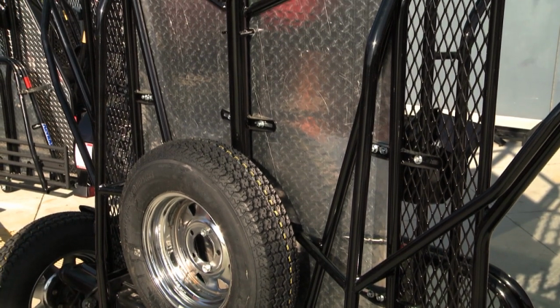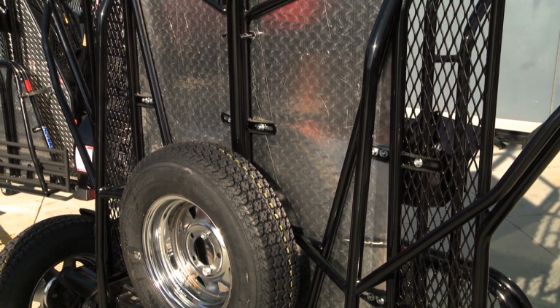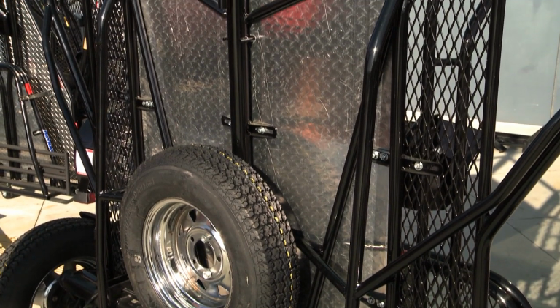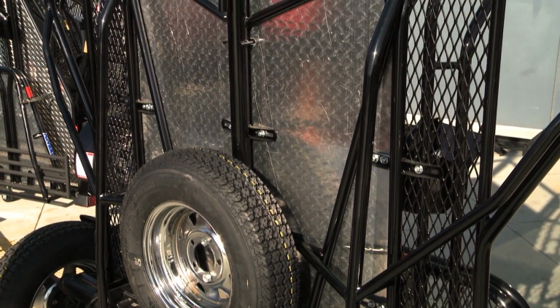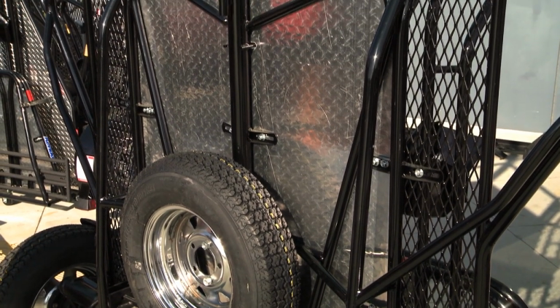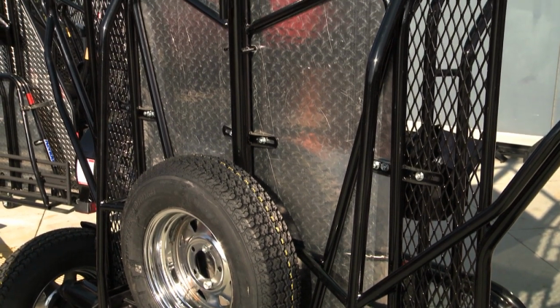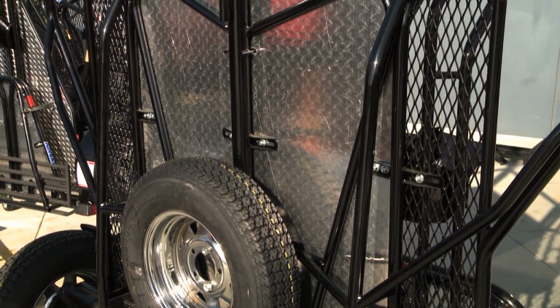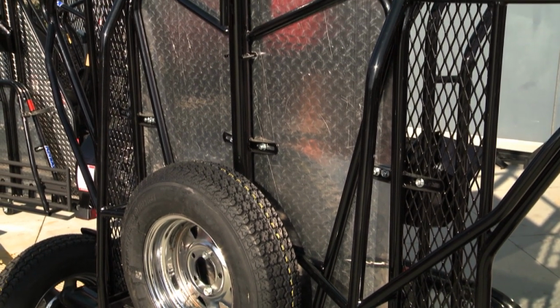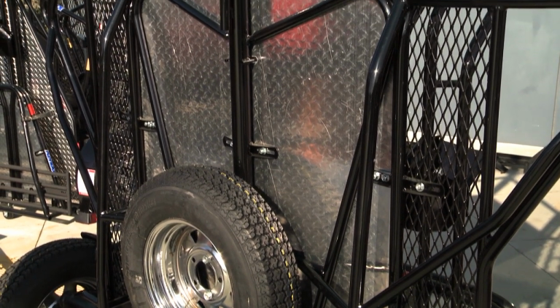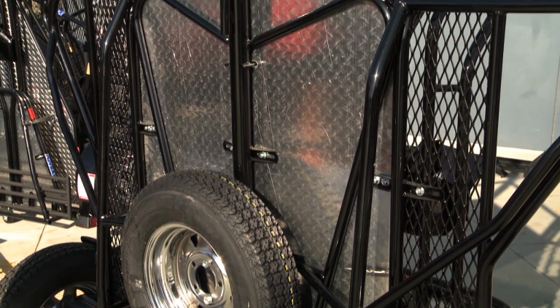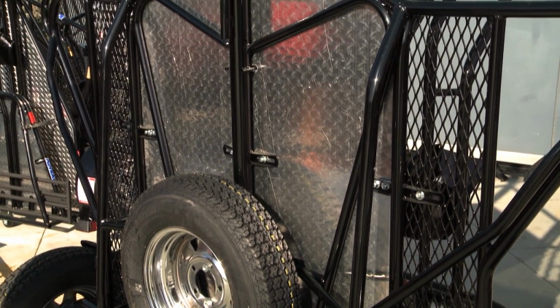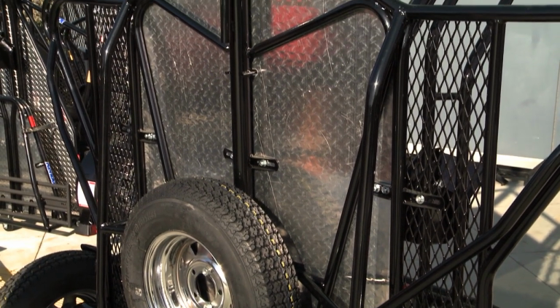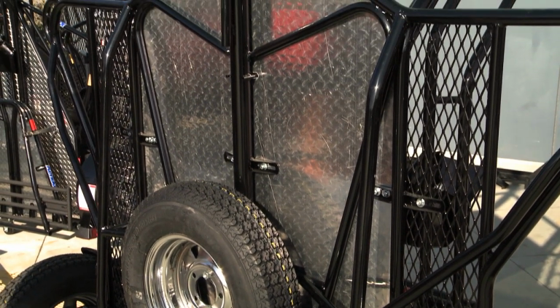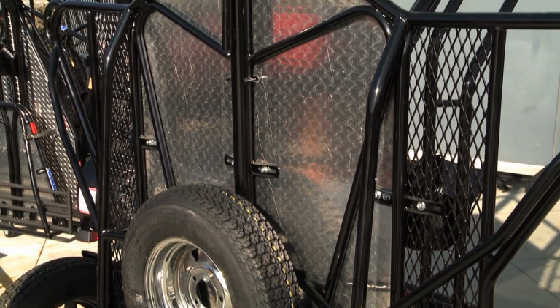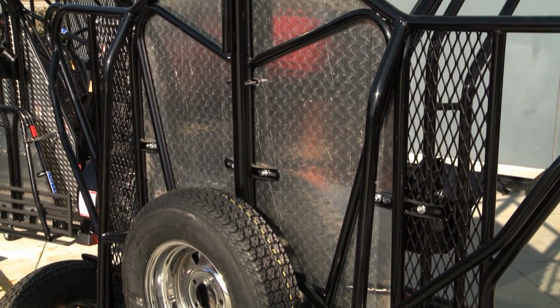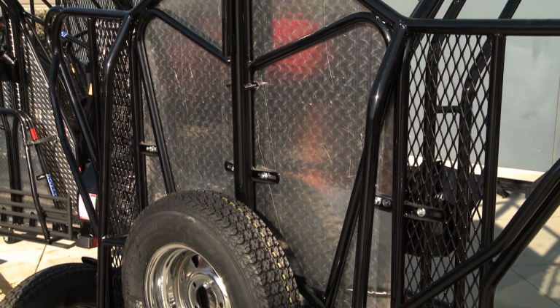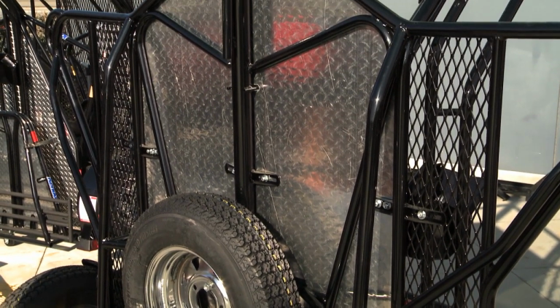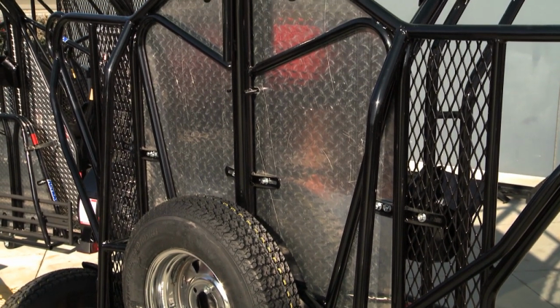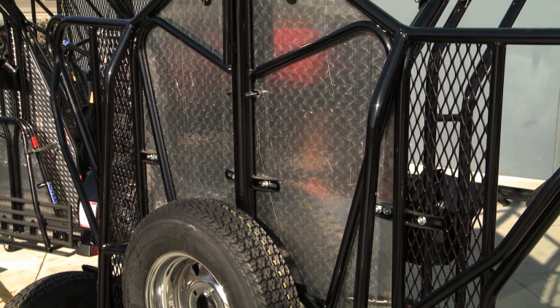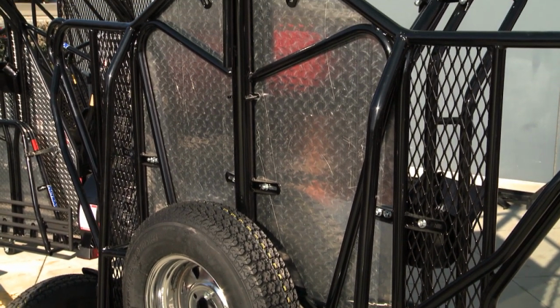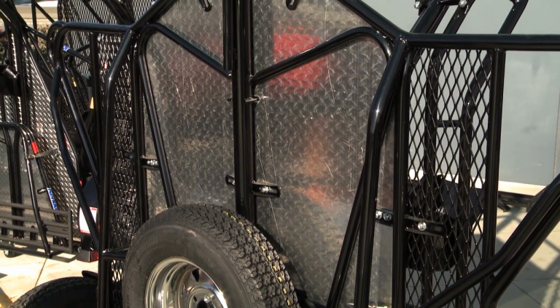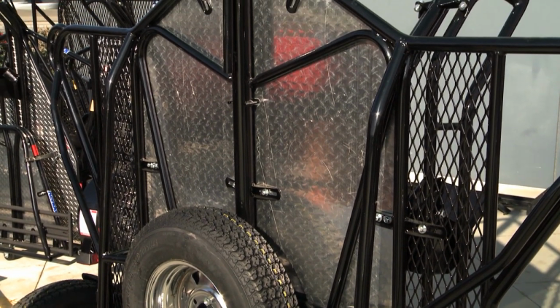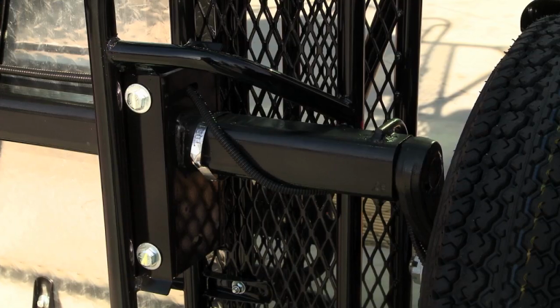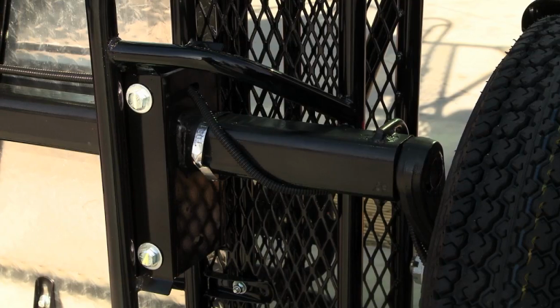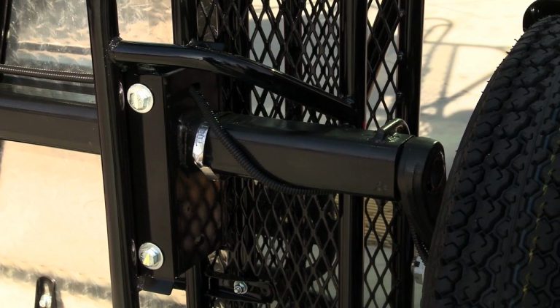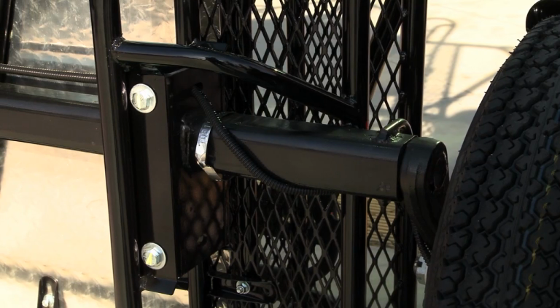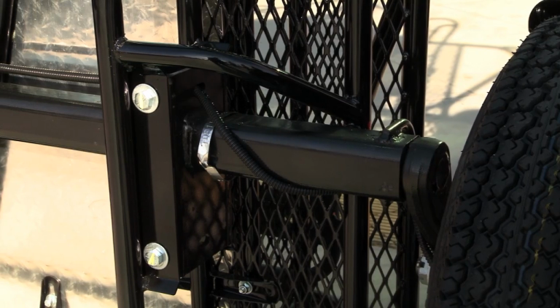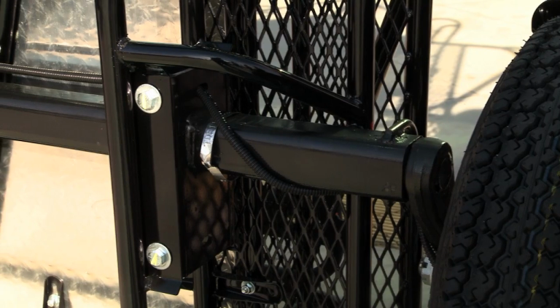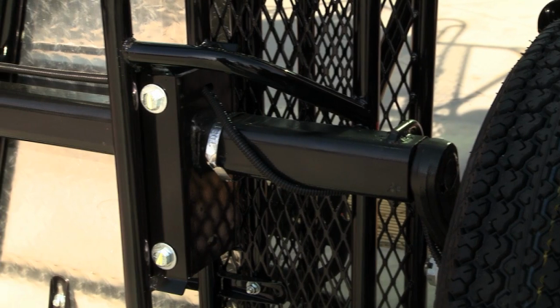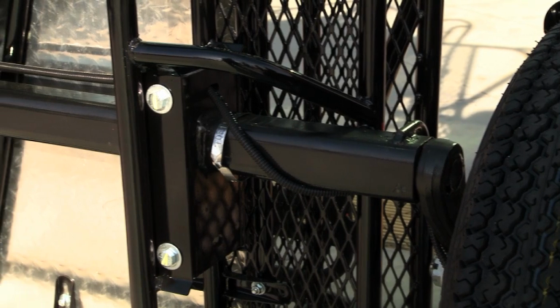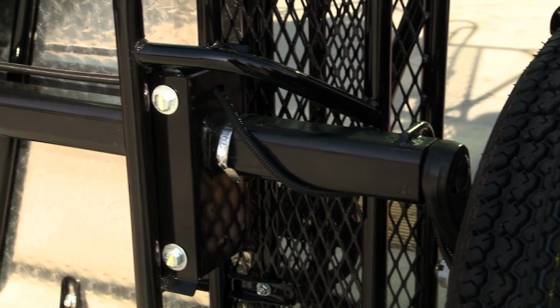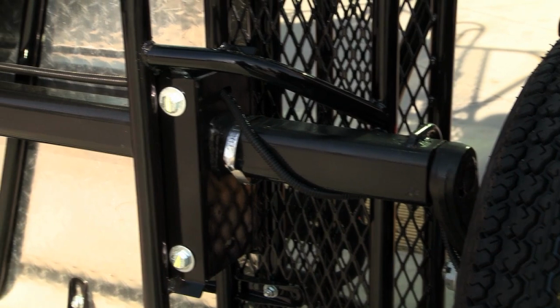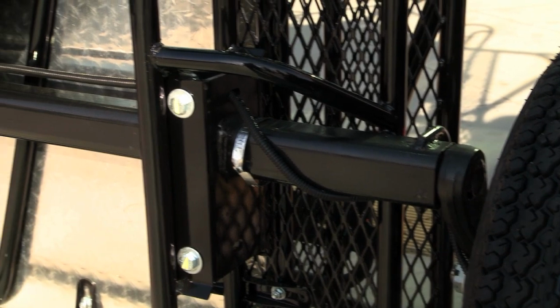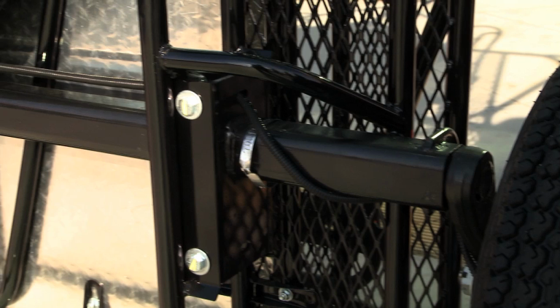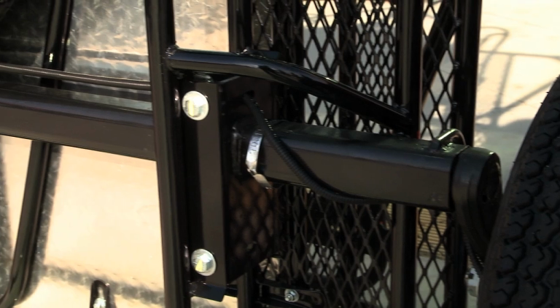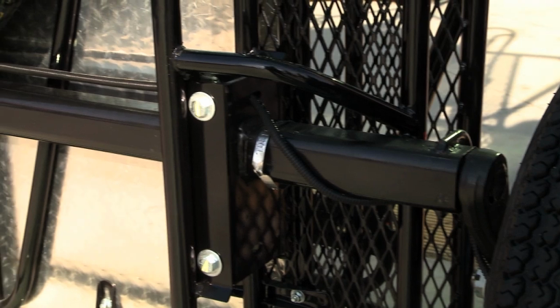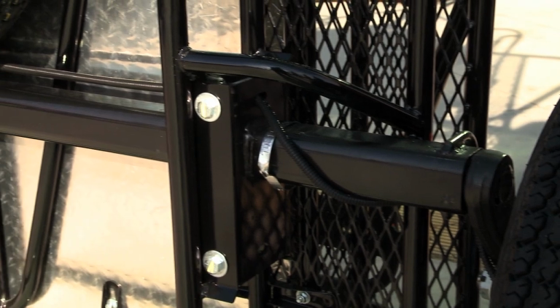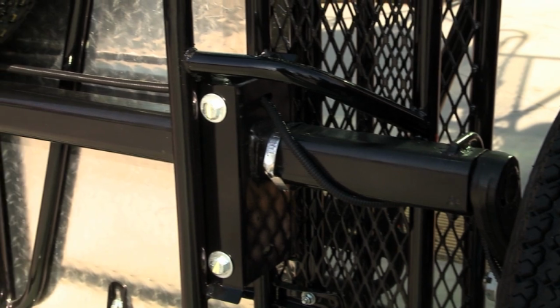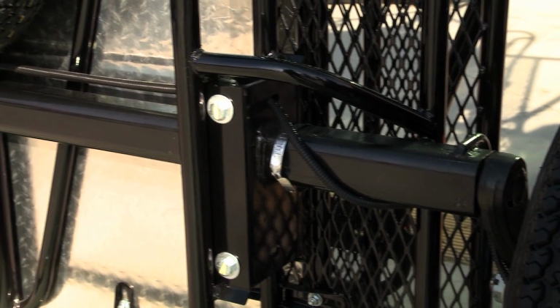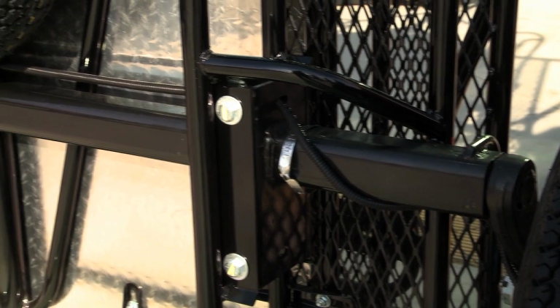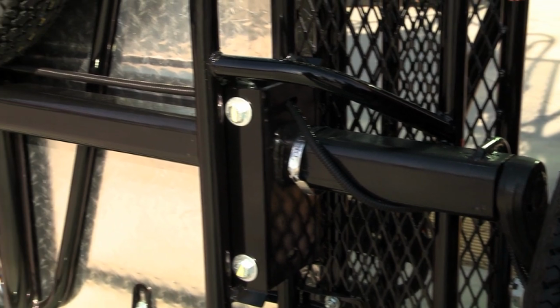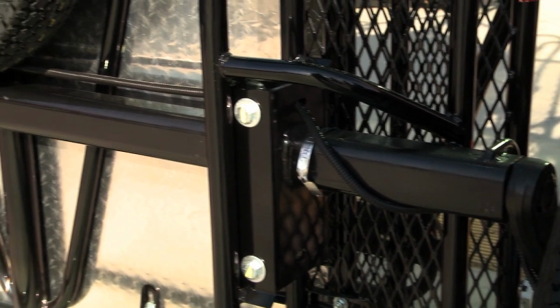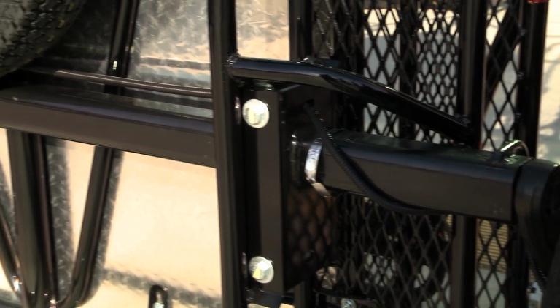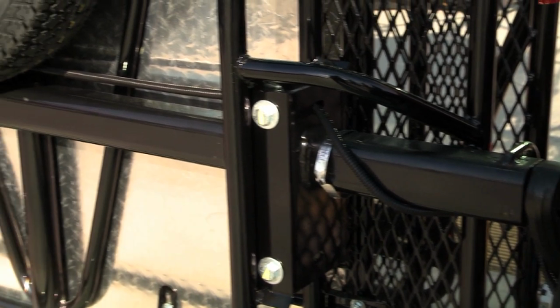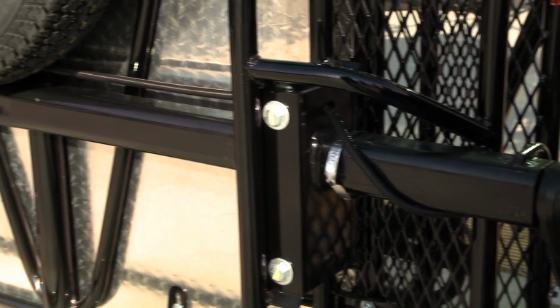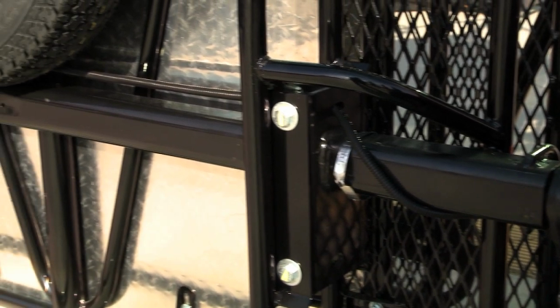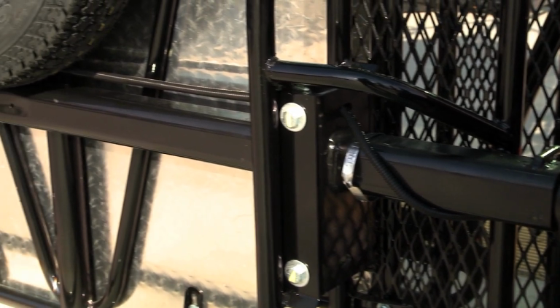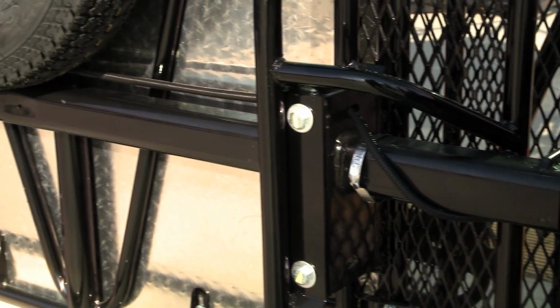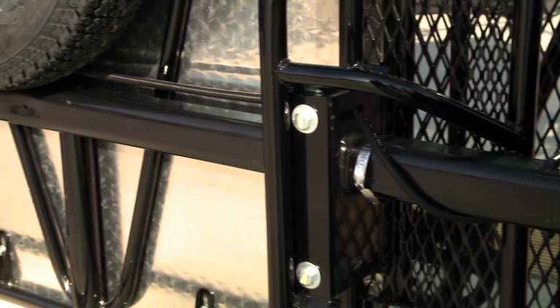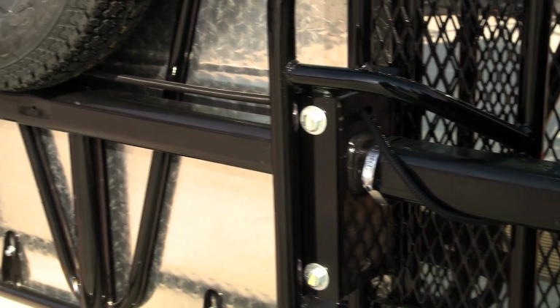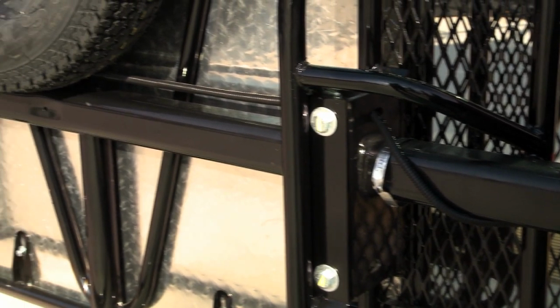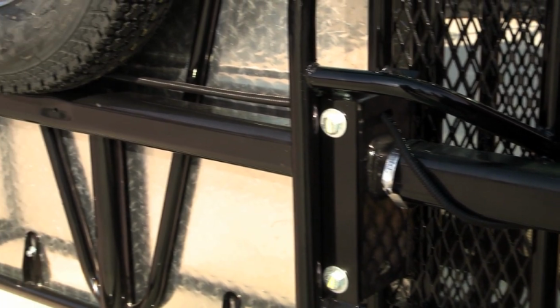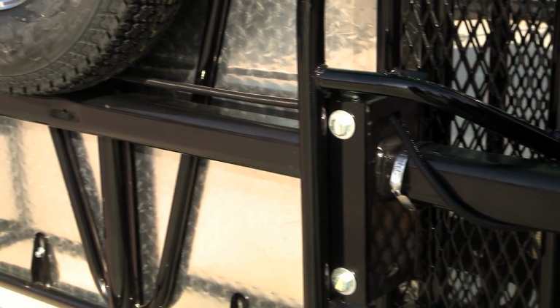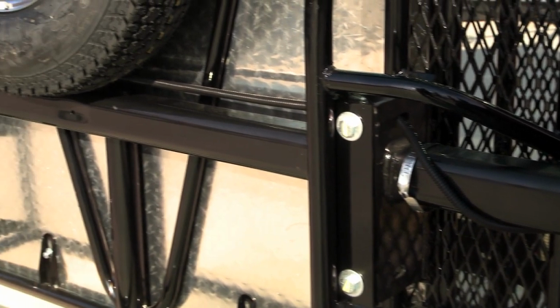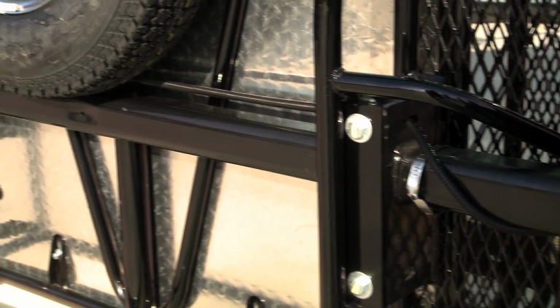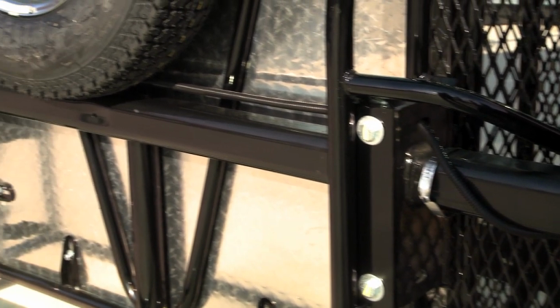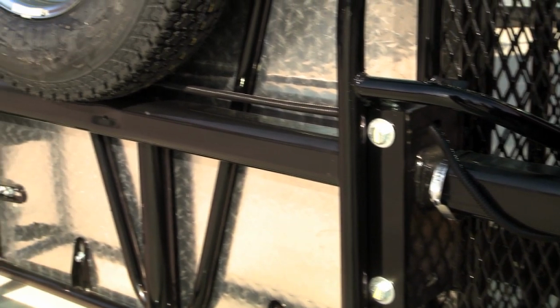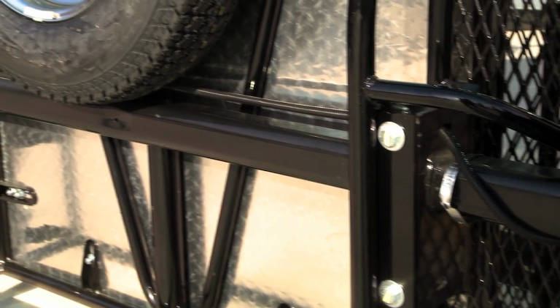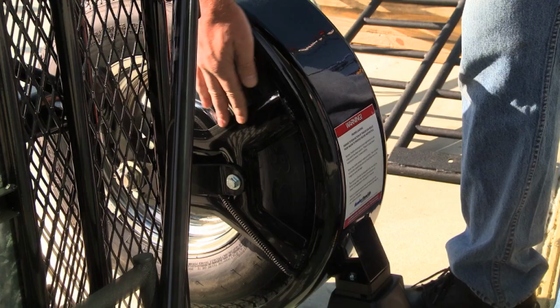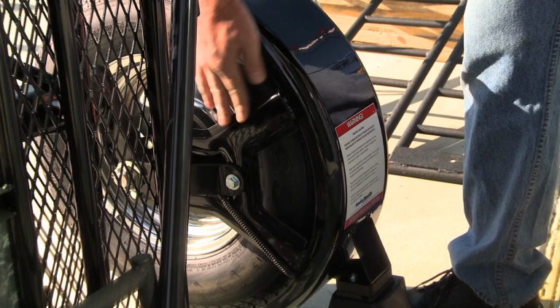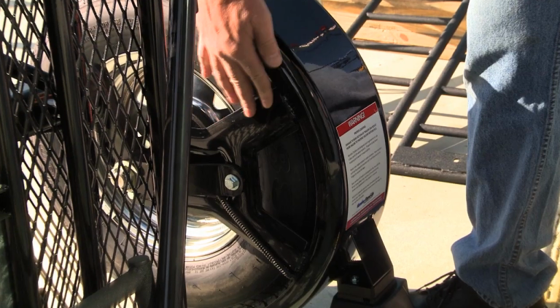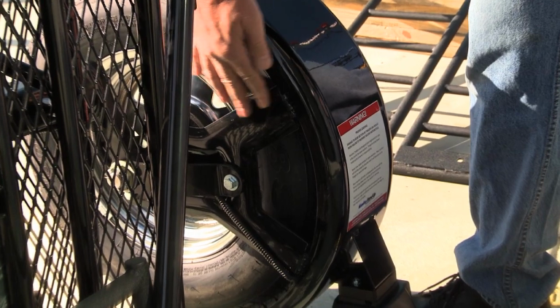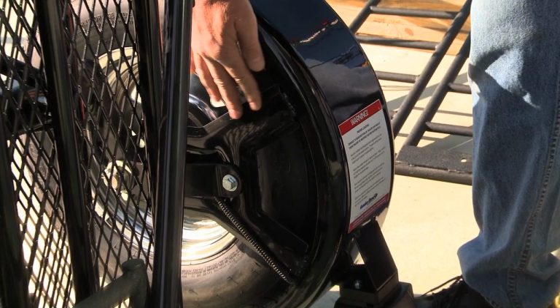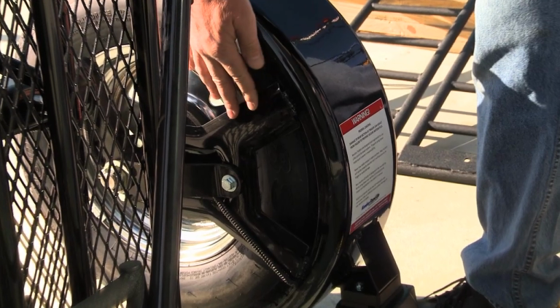Its tubing is engineered to have maximum length with minimum cuts and welds, delivering a higher overall integrity and strength.